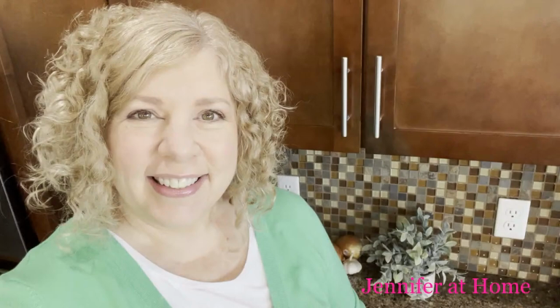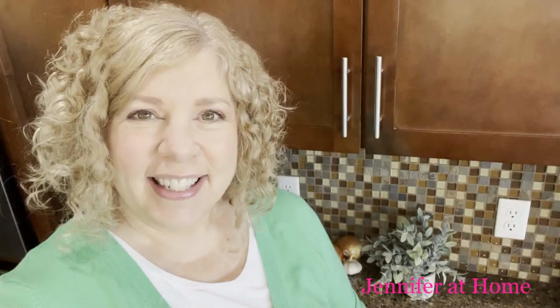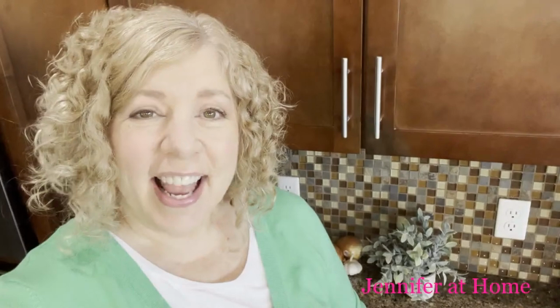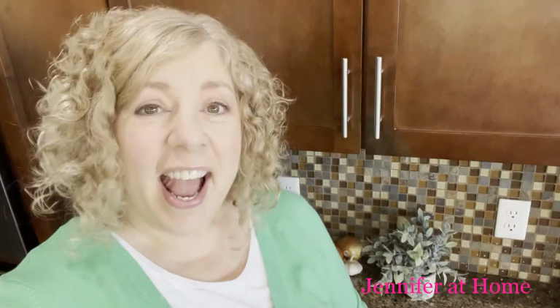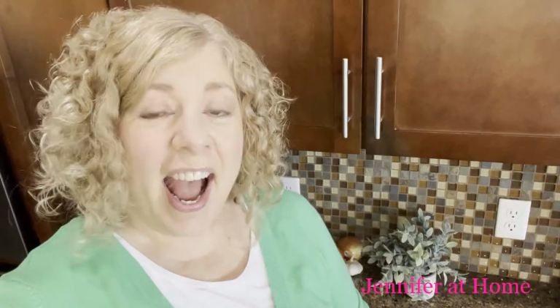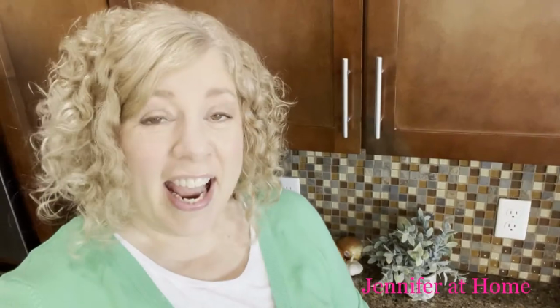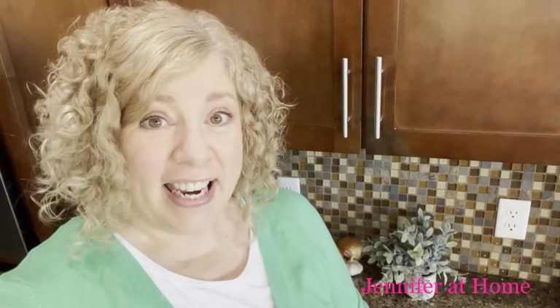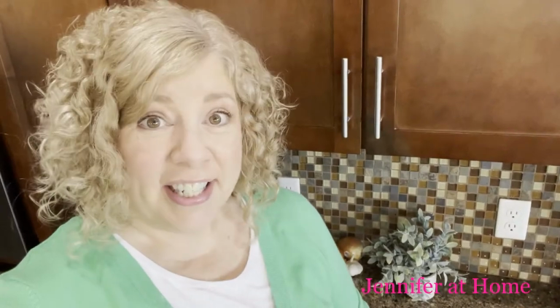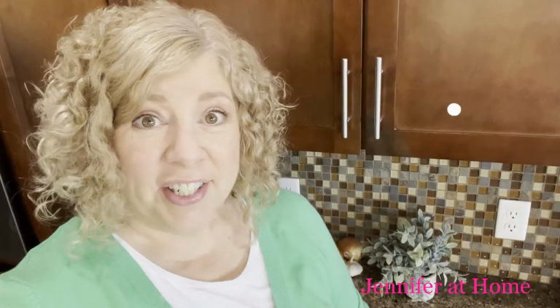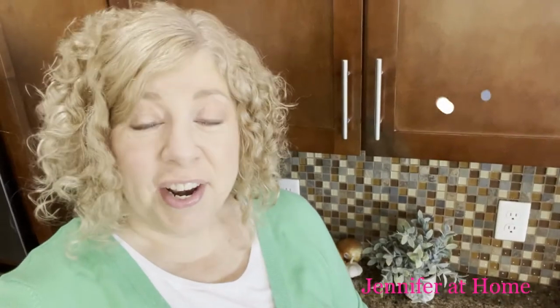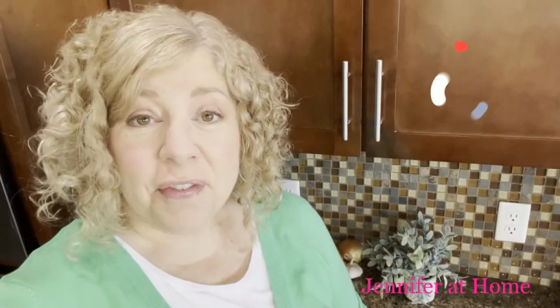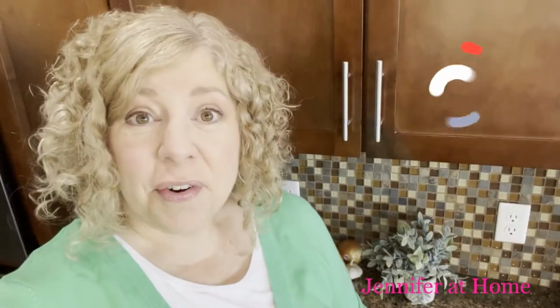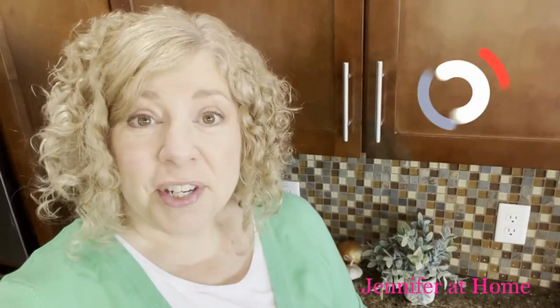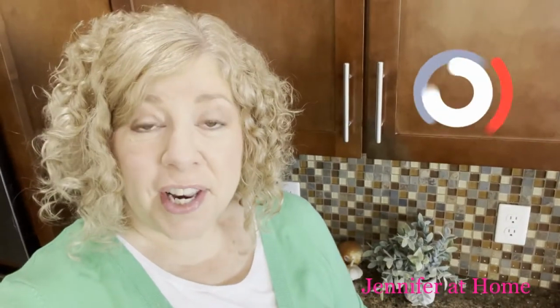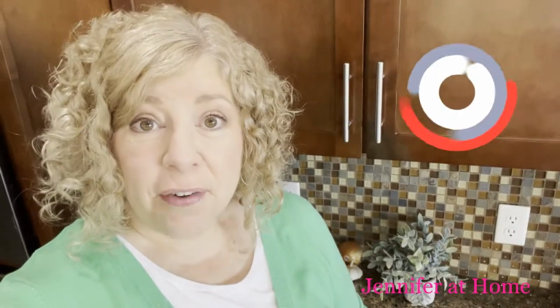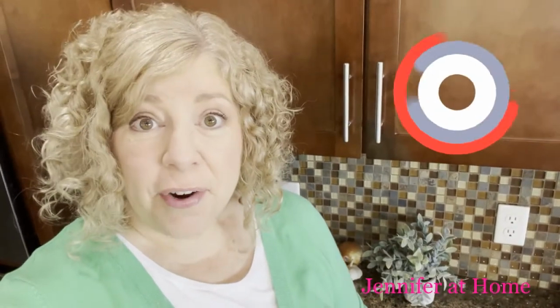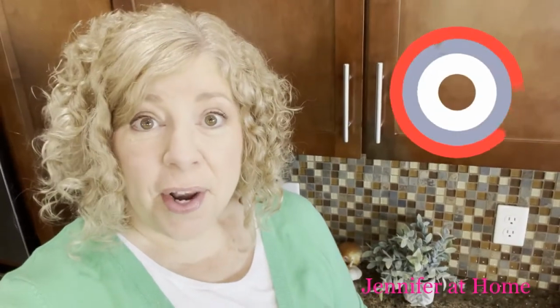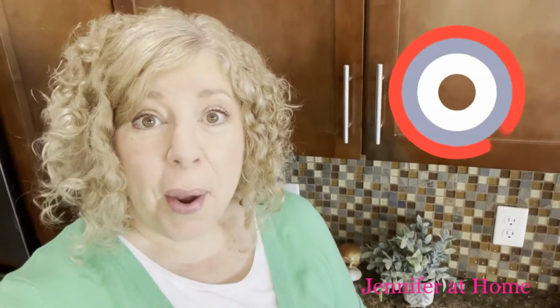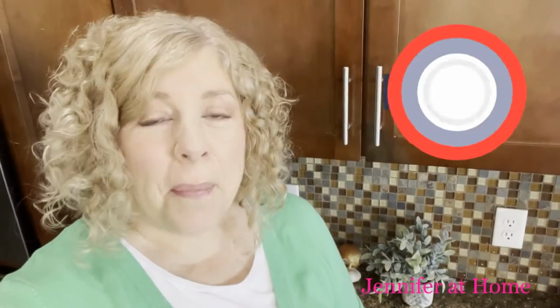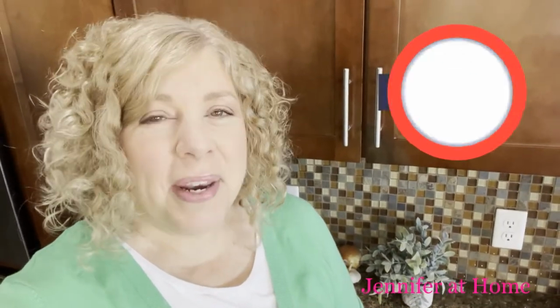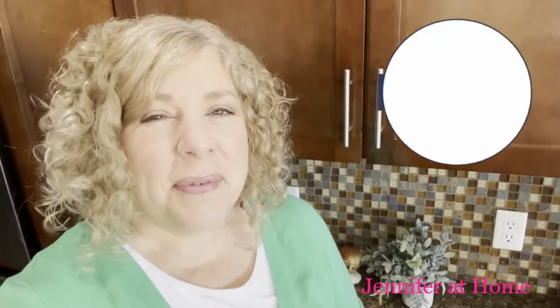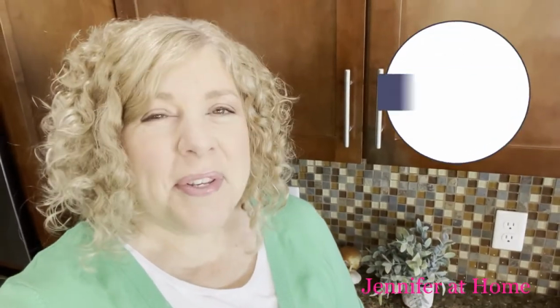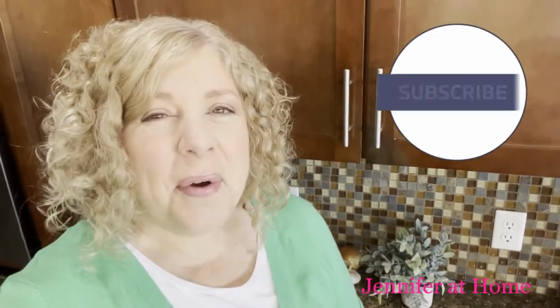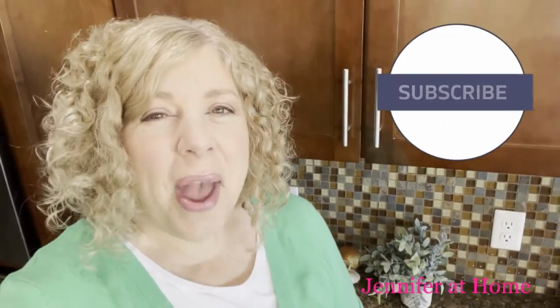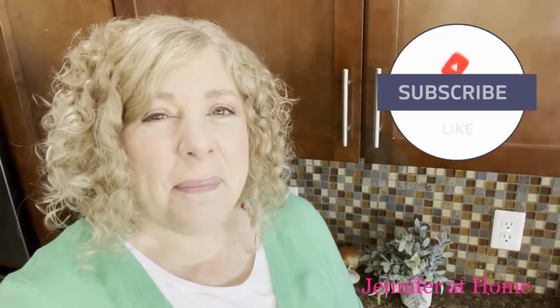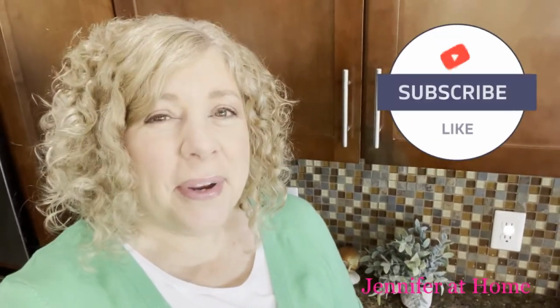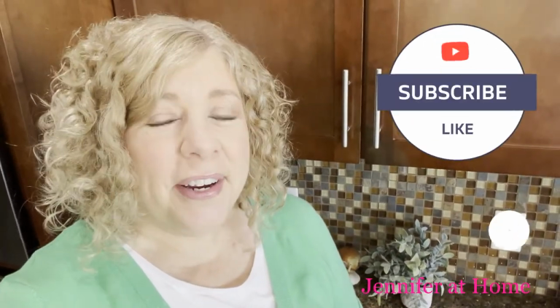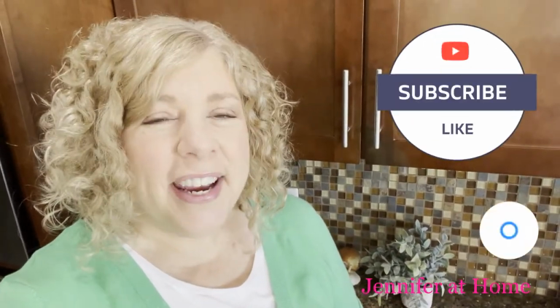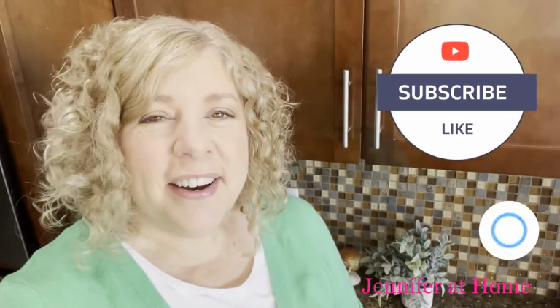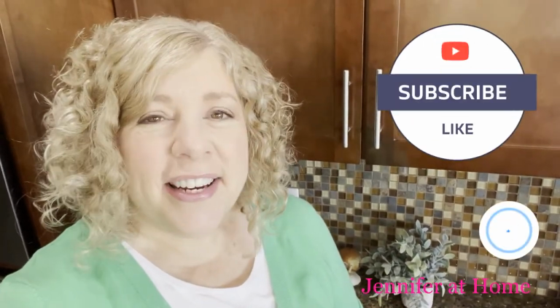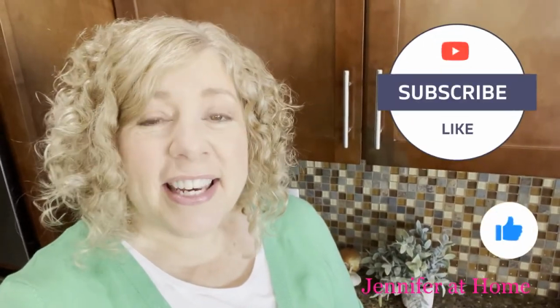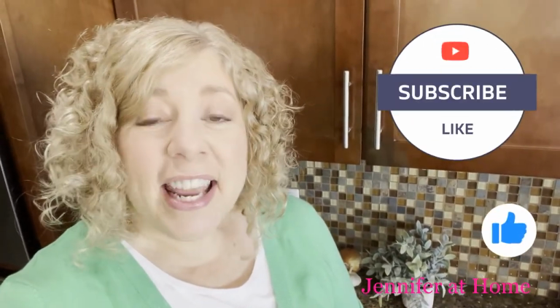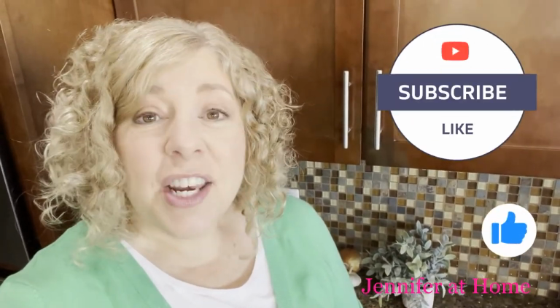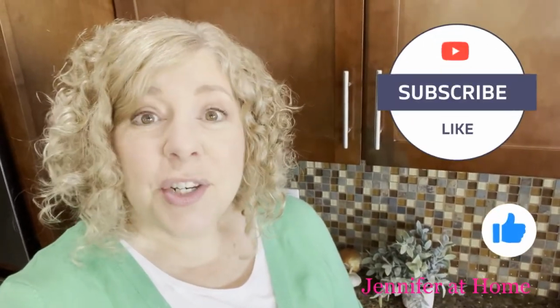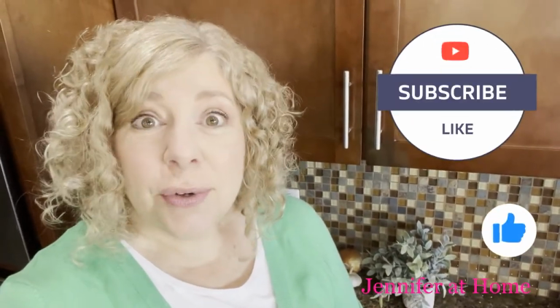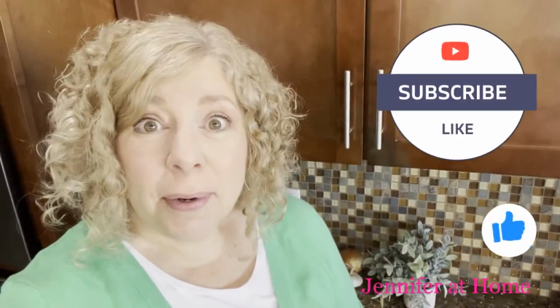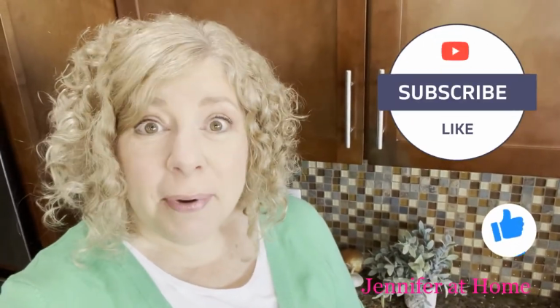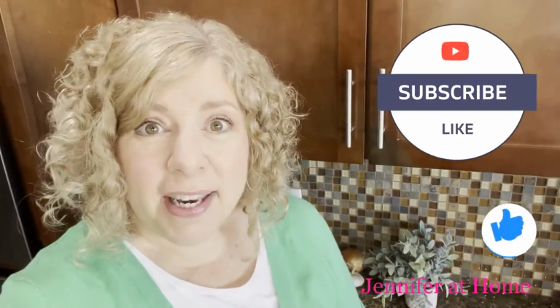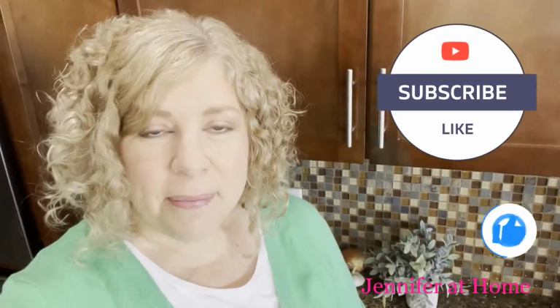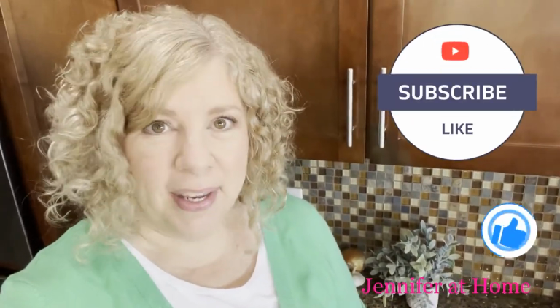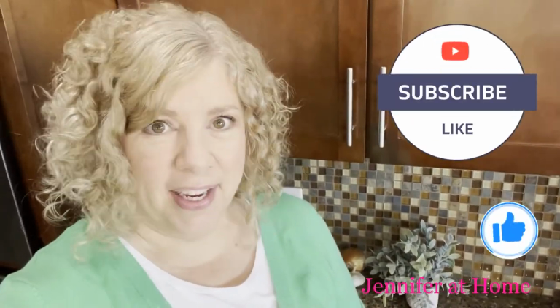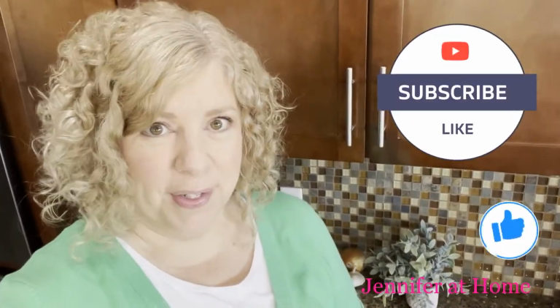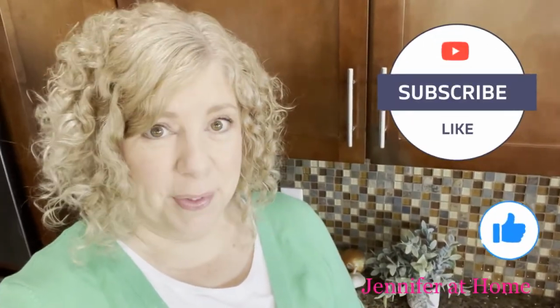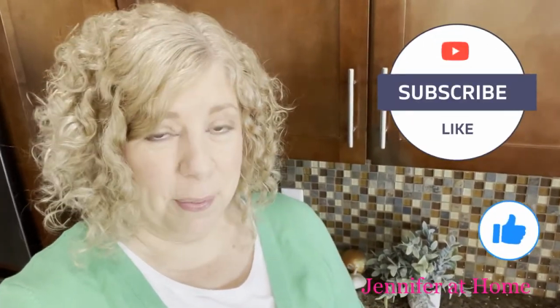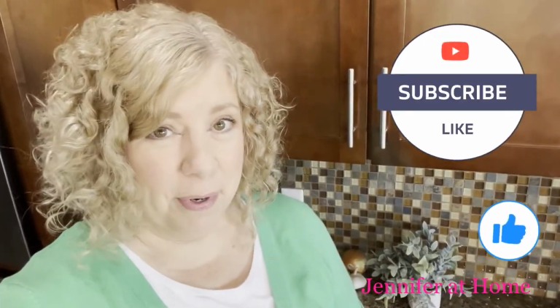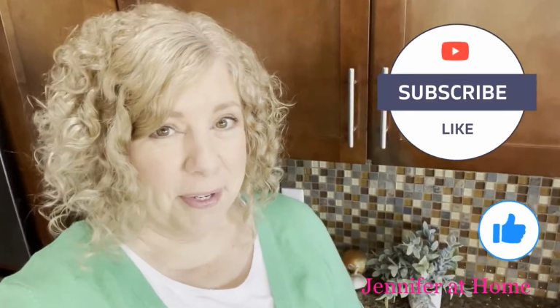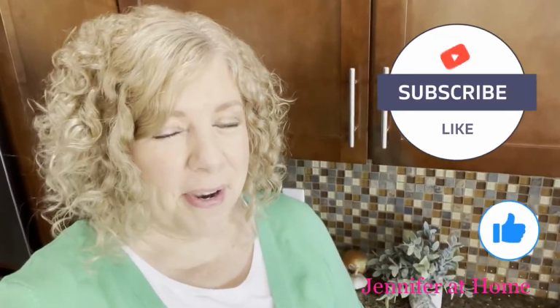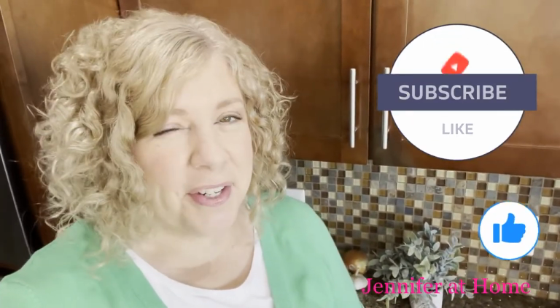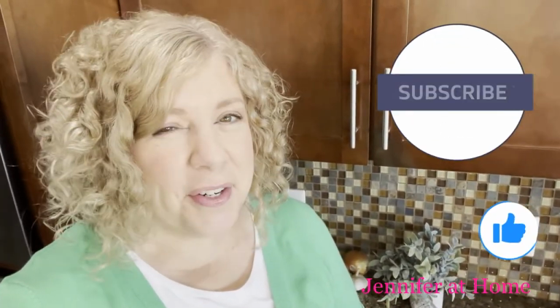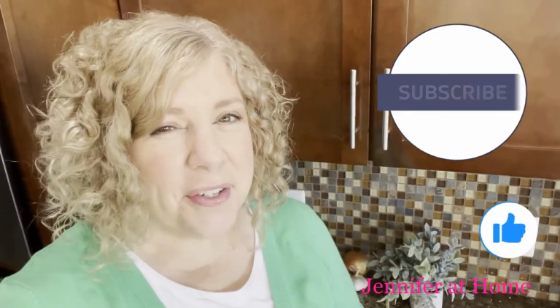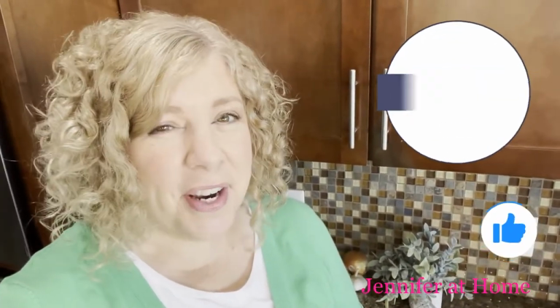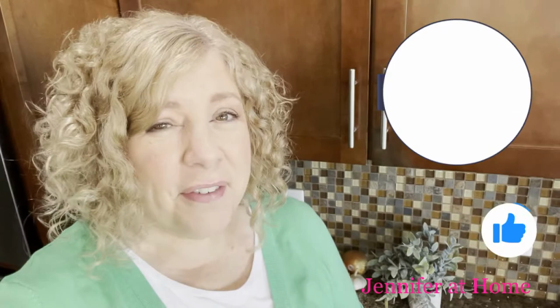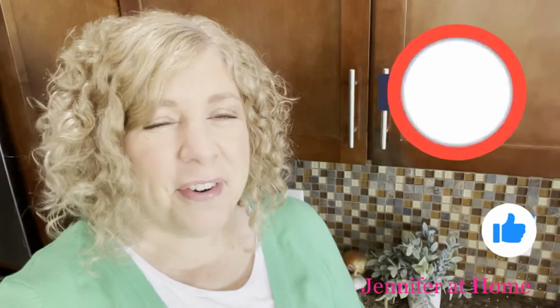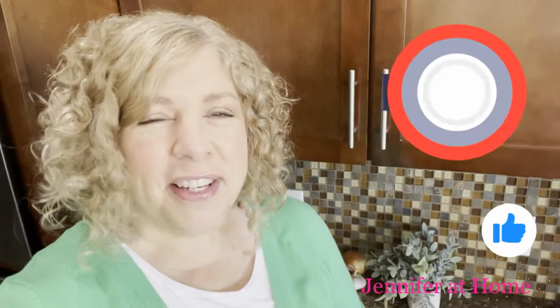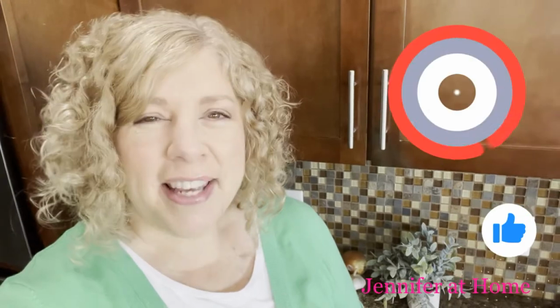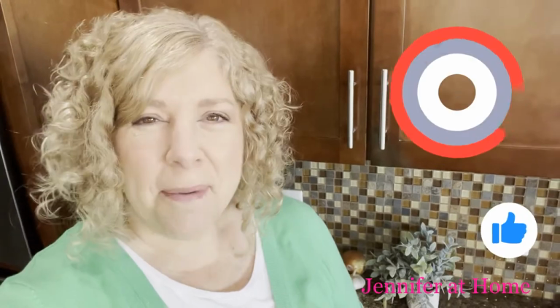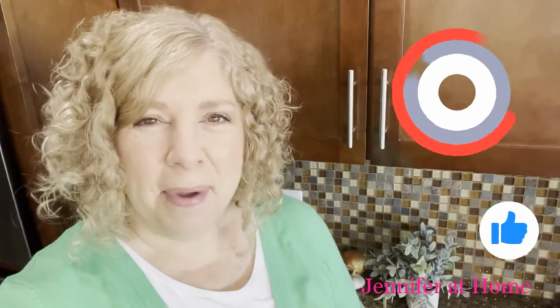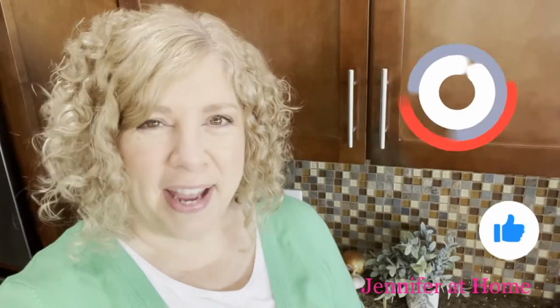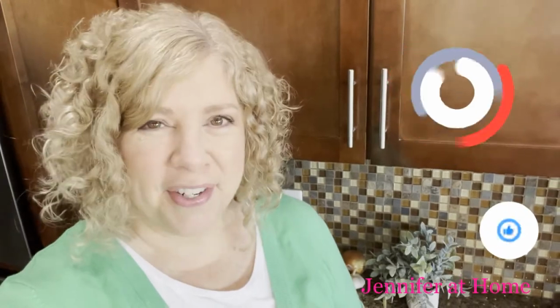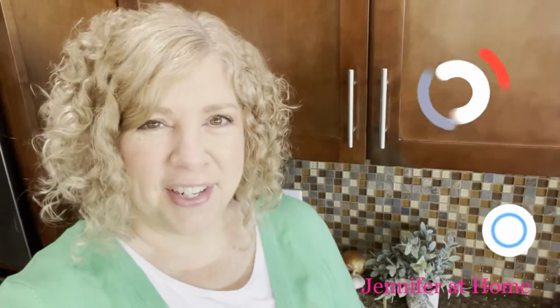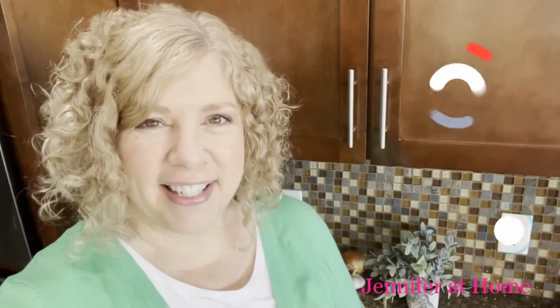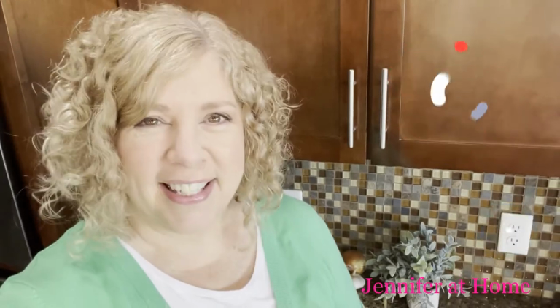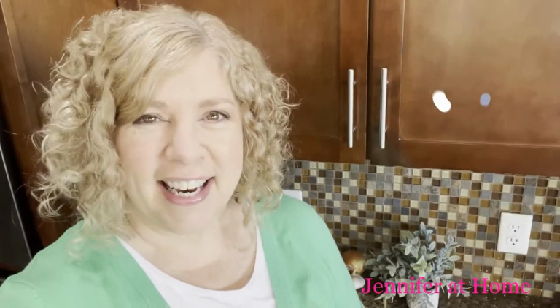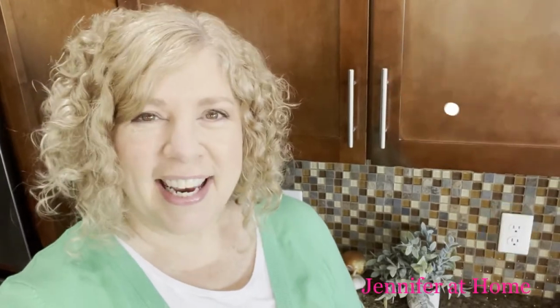Hi, it's Jennifer with Jennifer at Home, and I'm so happy you're here today to join me to make a super special treat for St. Patrick's Day.